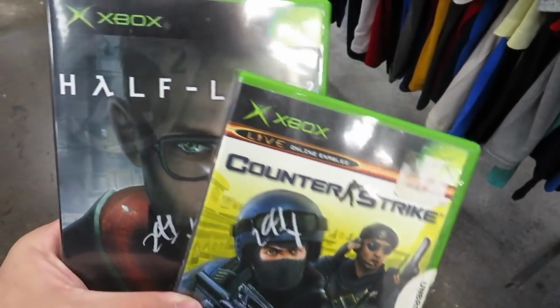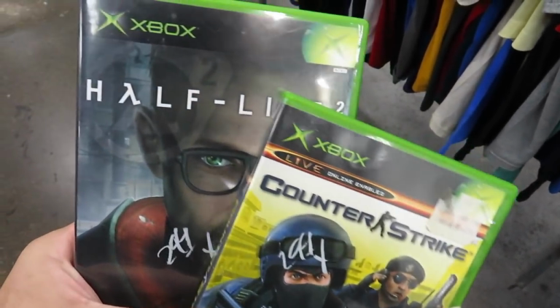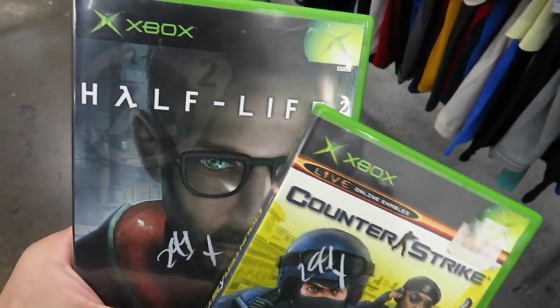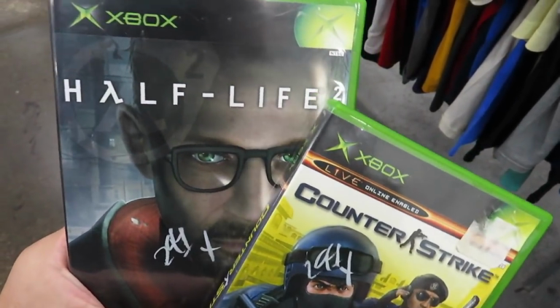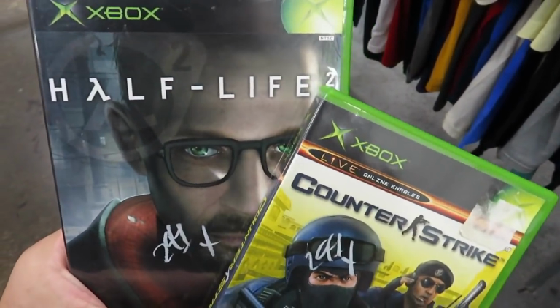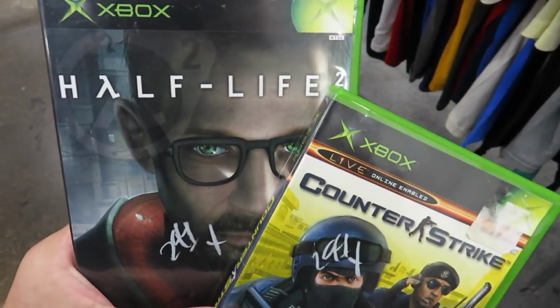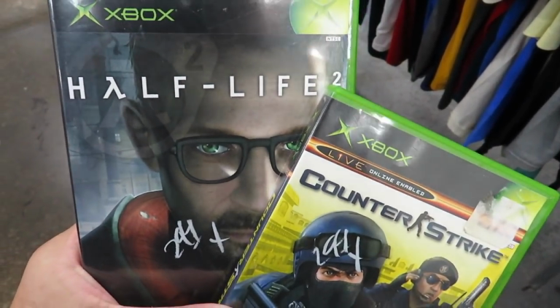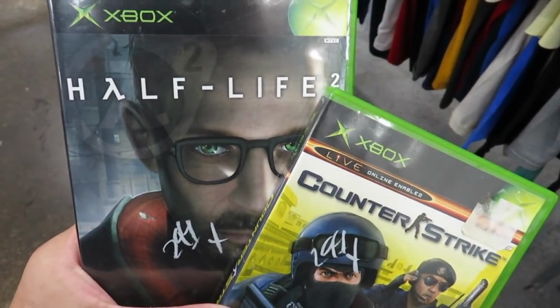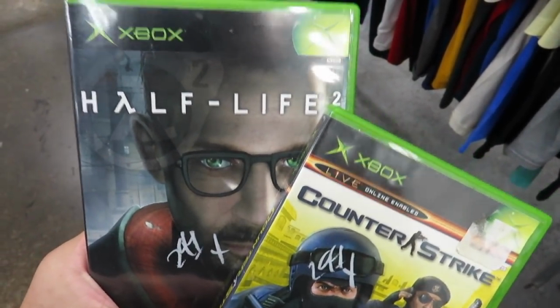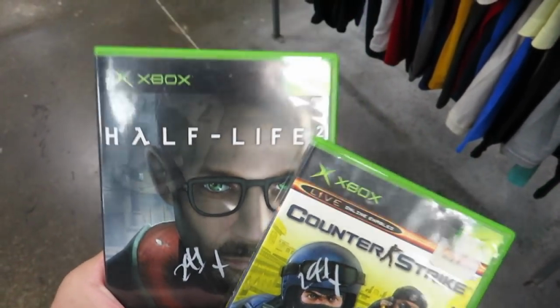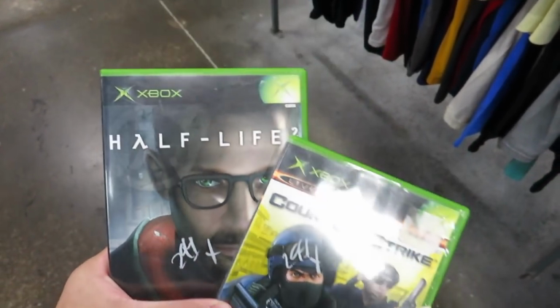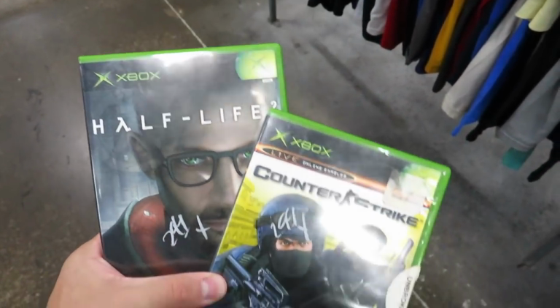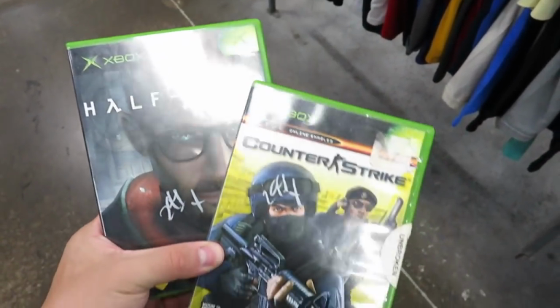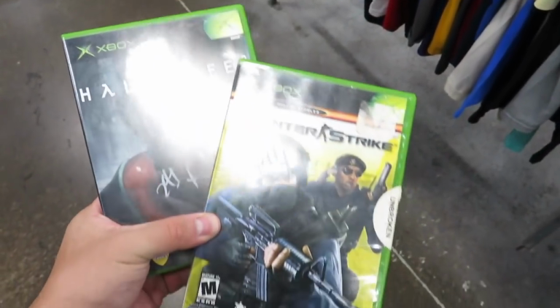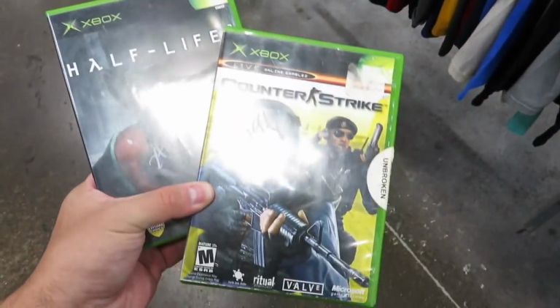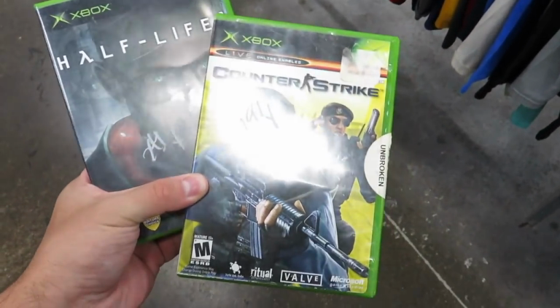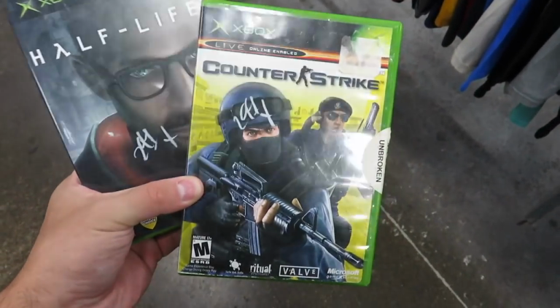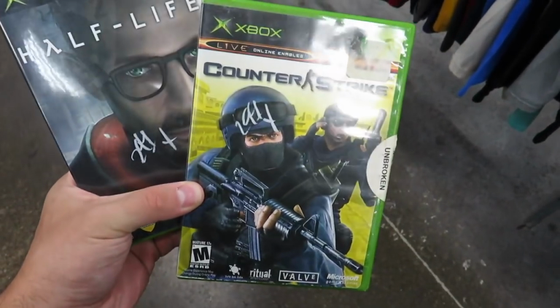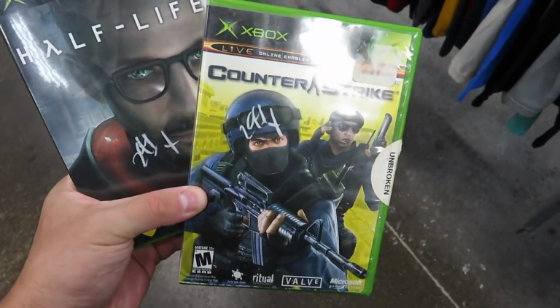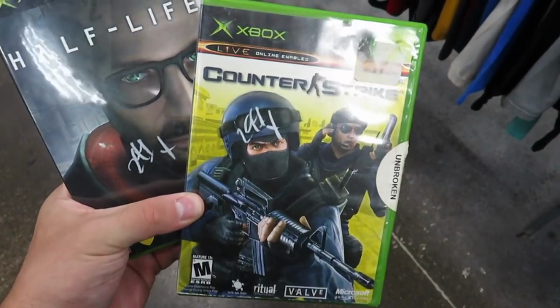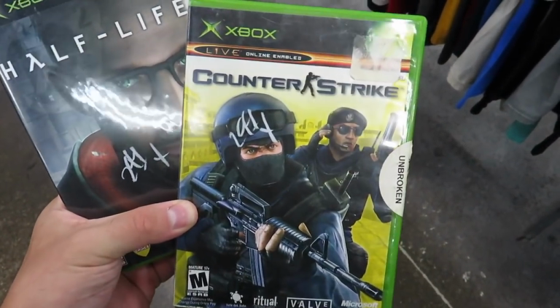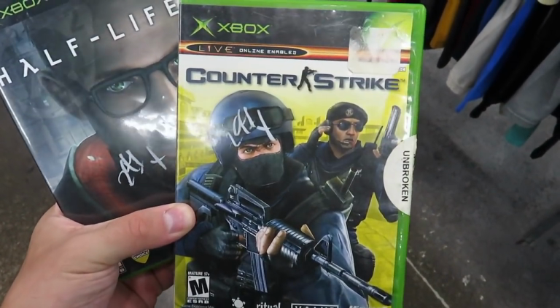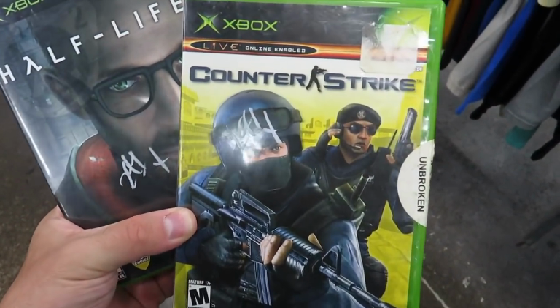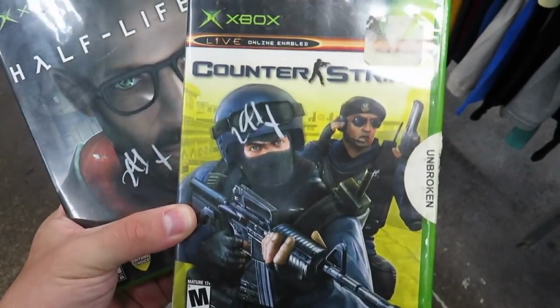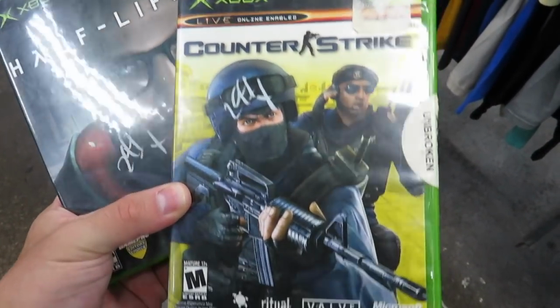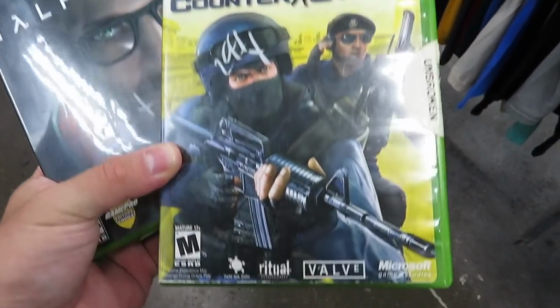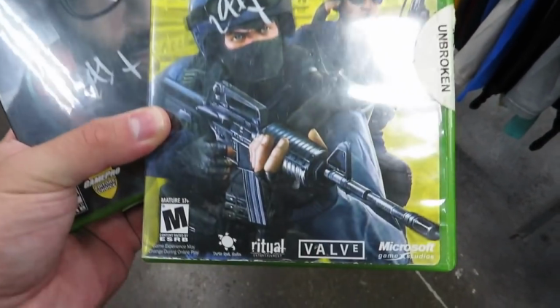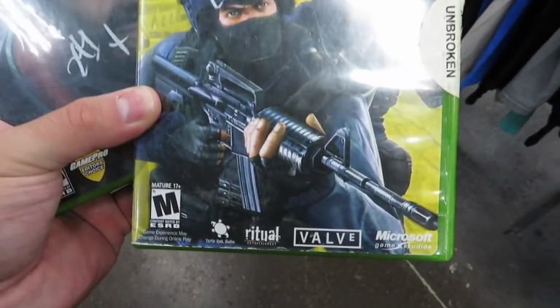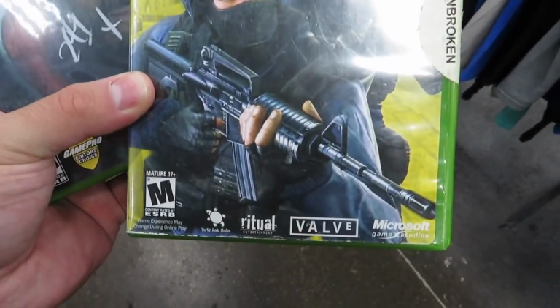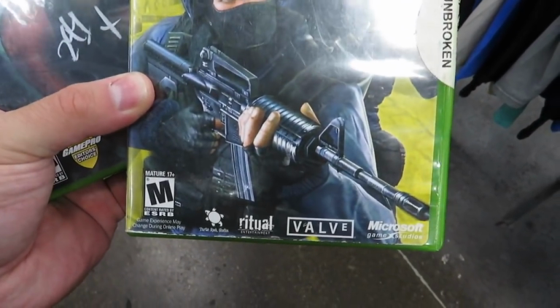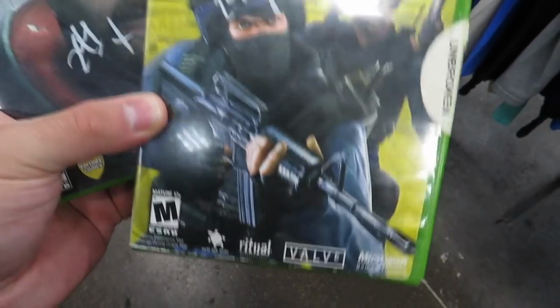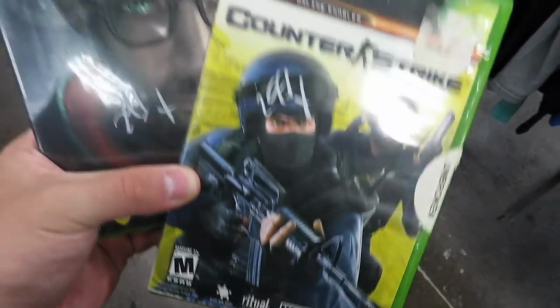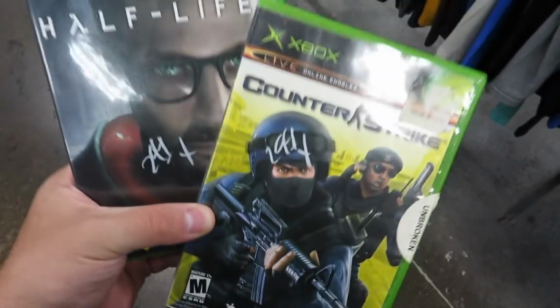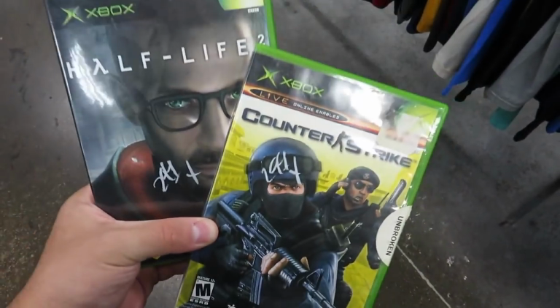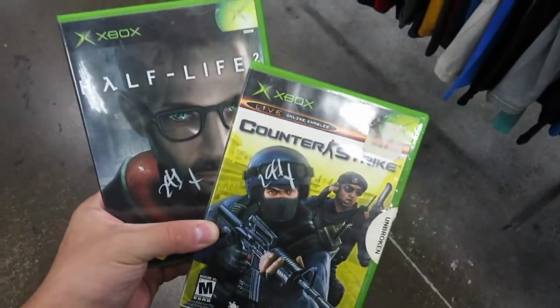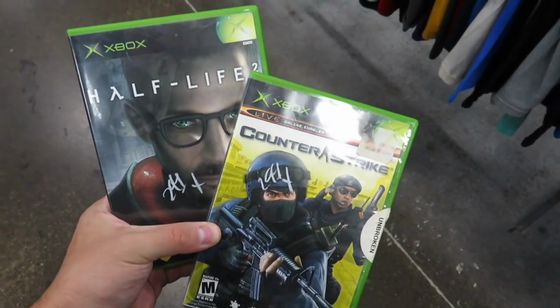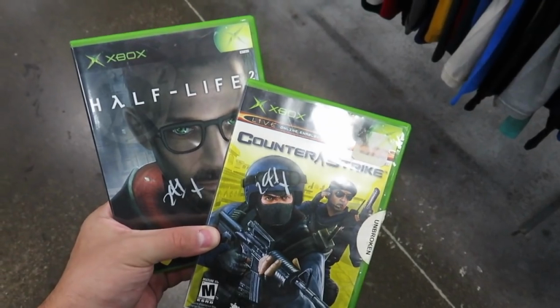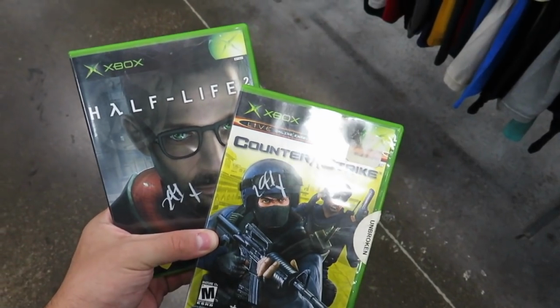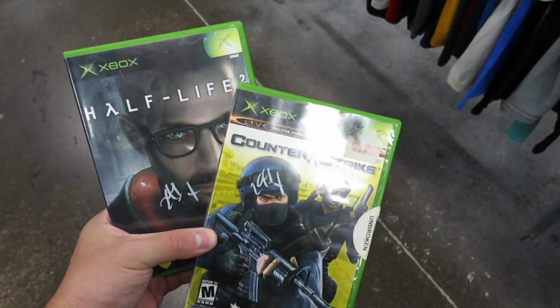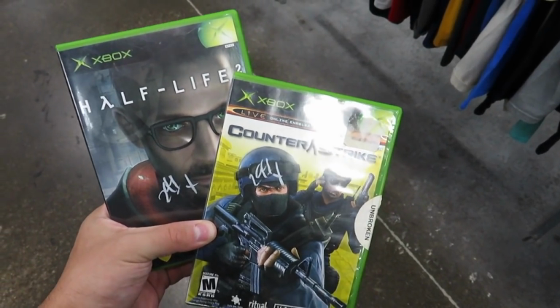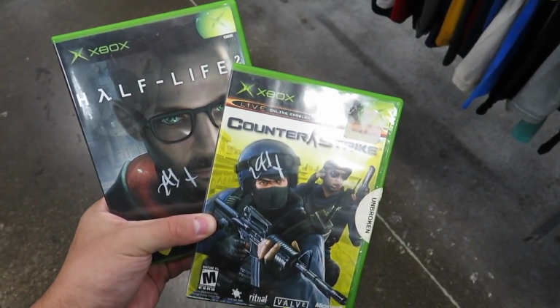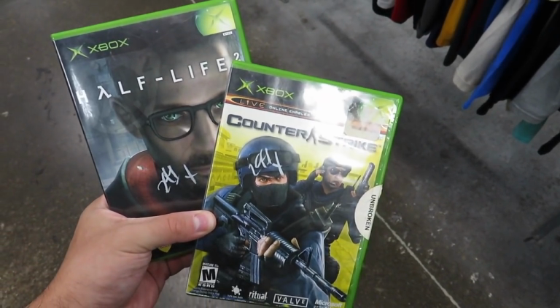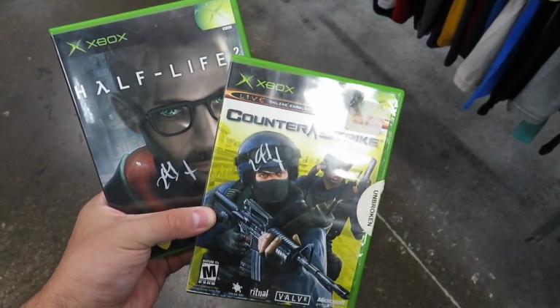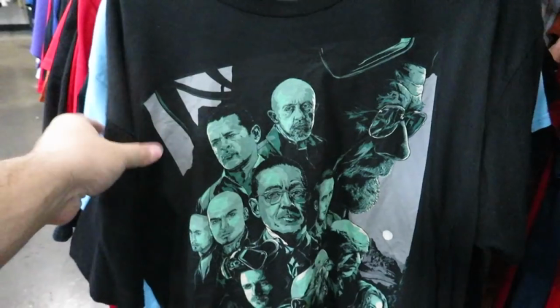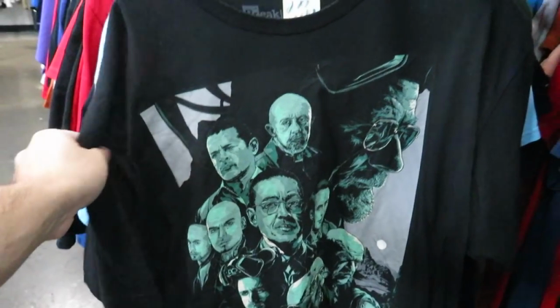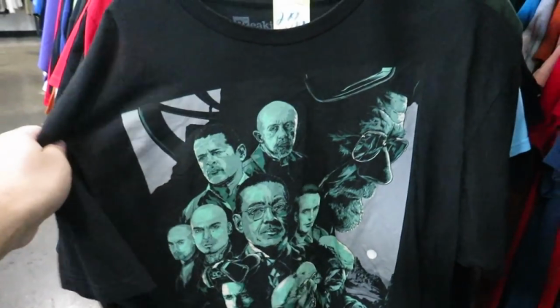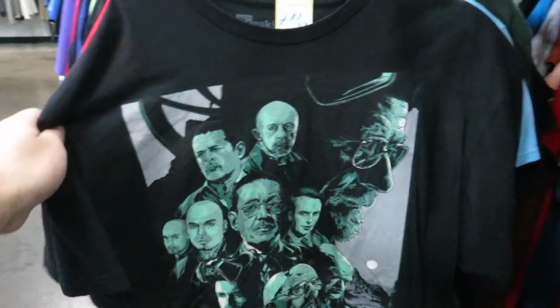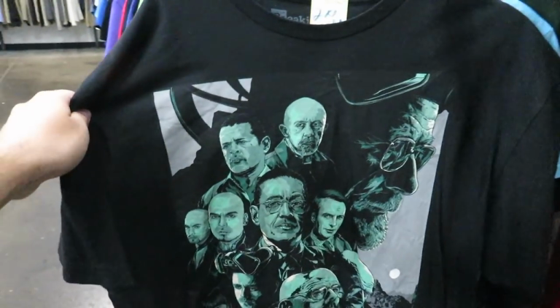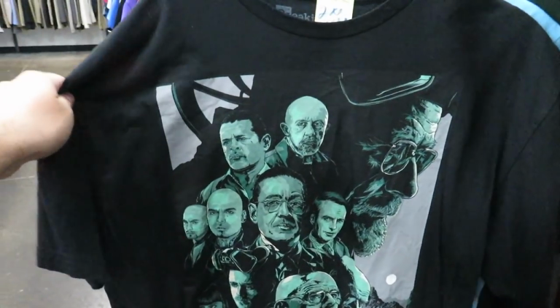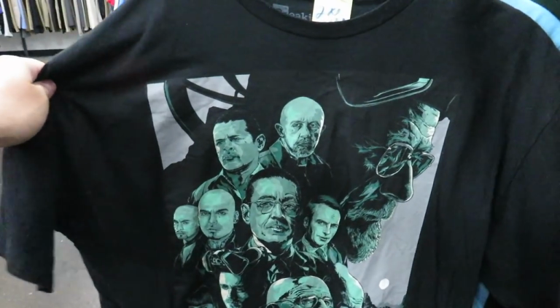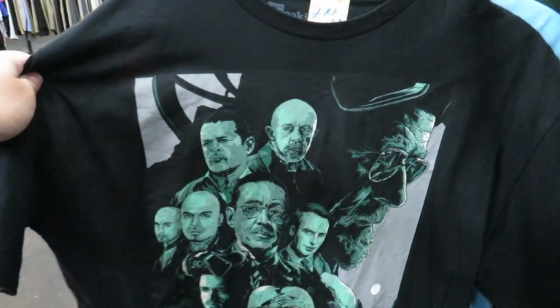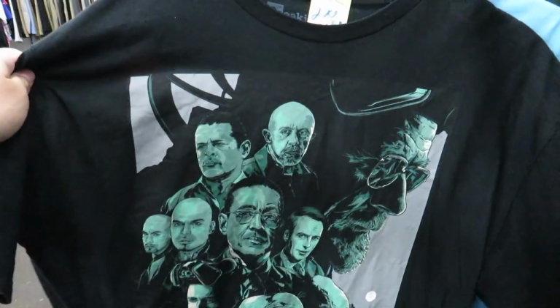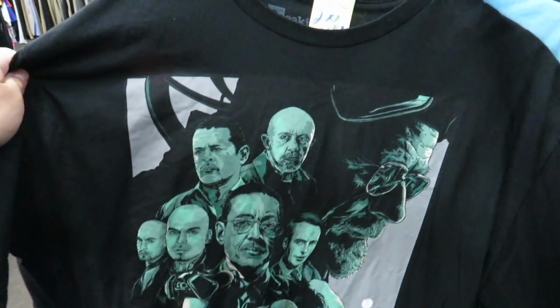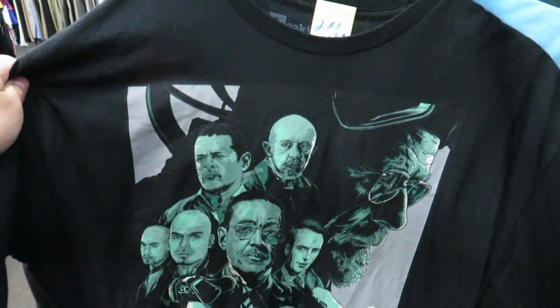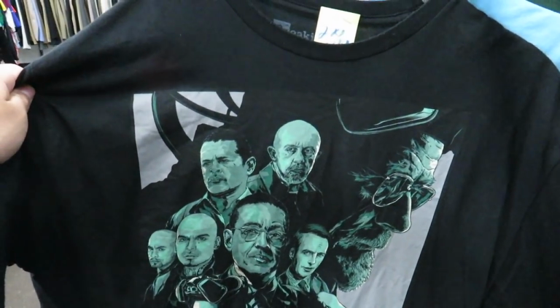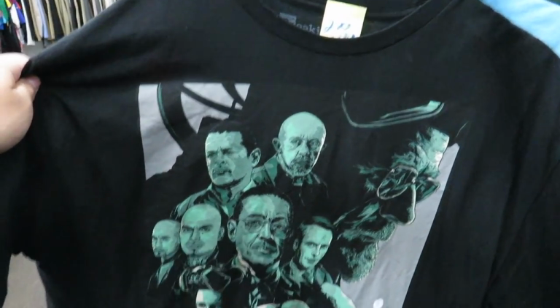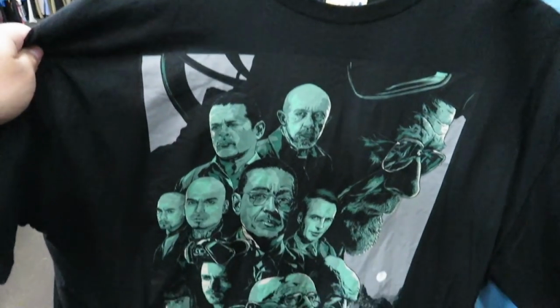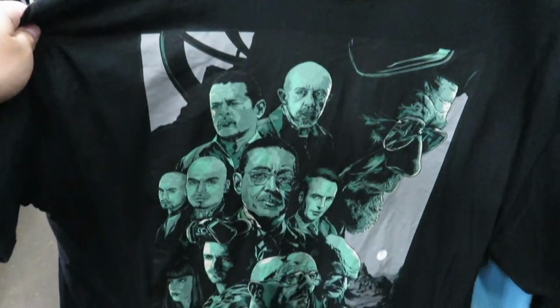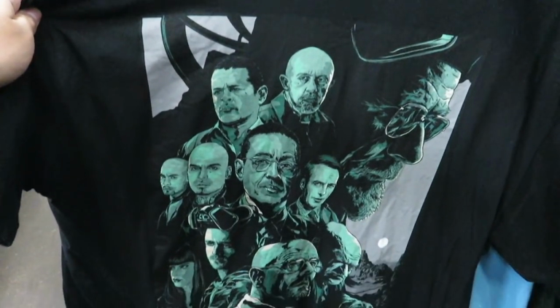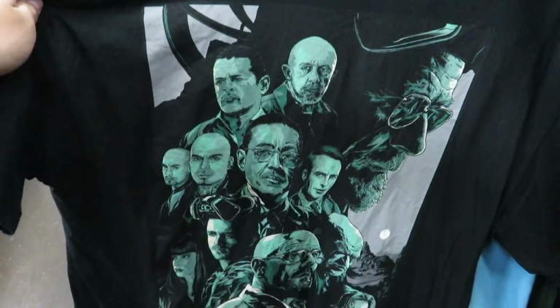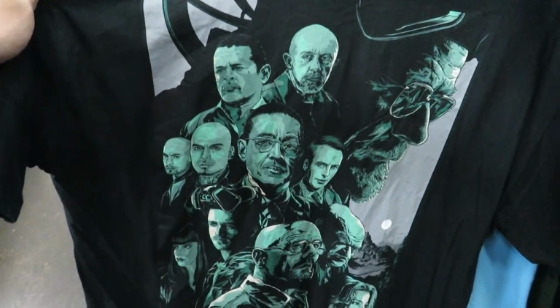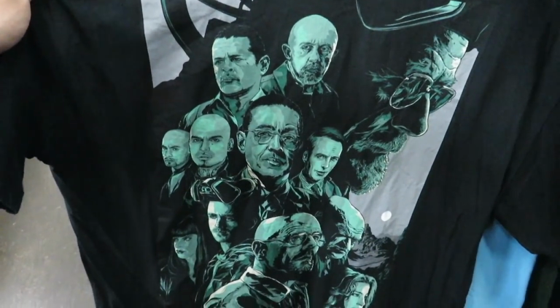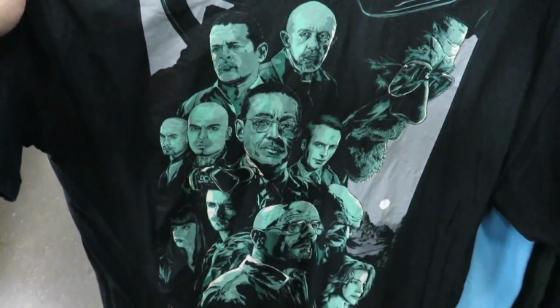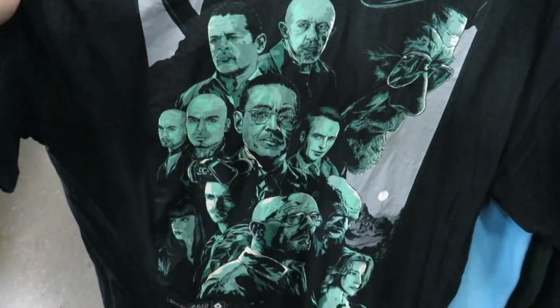I found Counter-Strike and Half-Life 2 on the original Xbox. Not really worth much but just cool to see — not gonna lie, still haven't seen it.